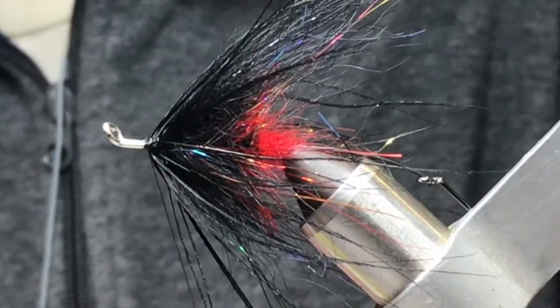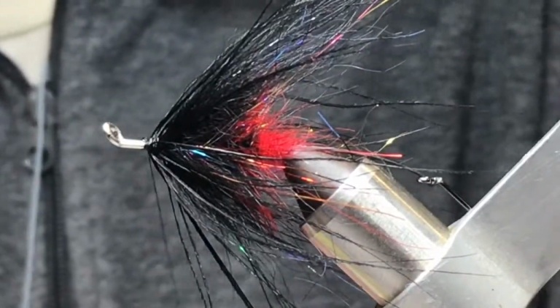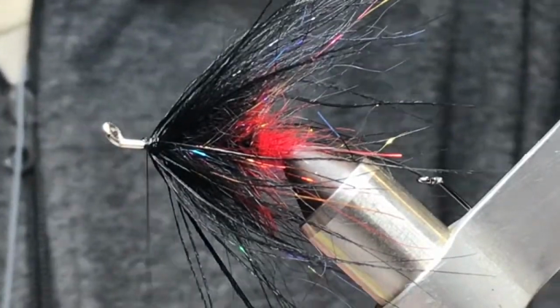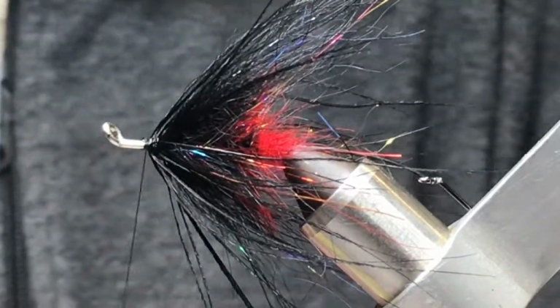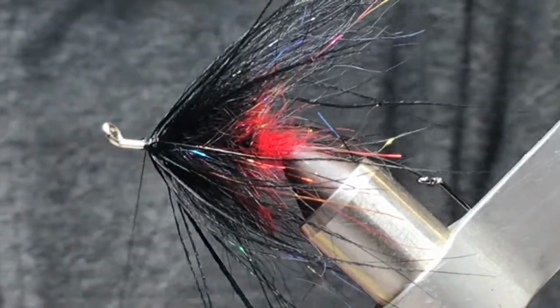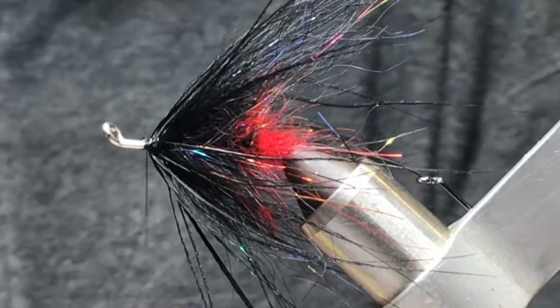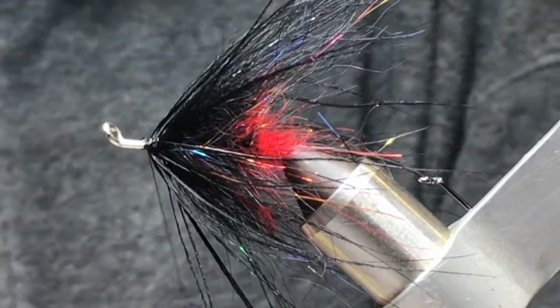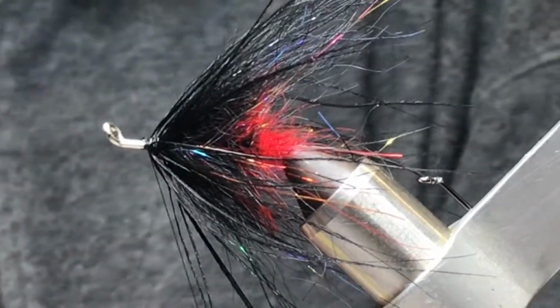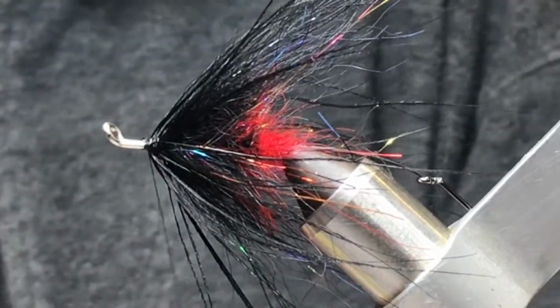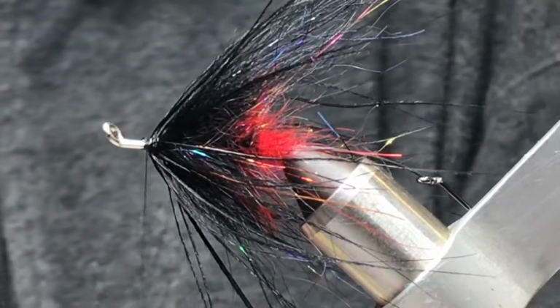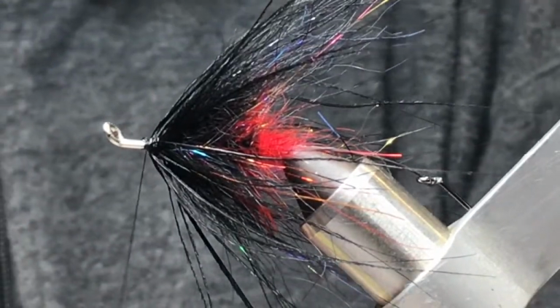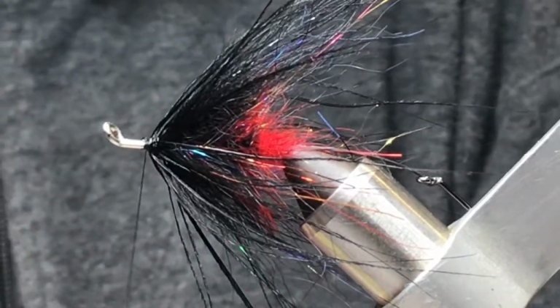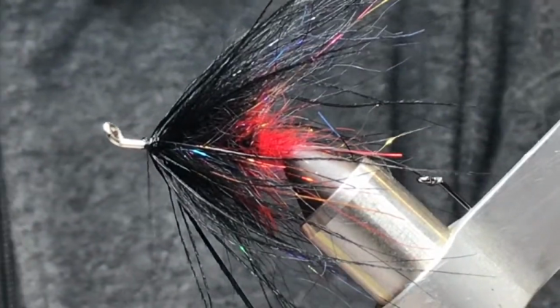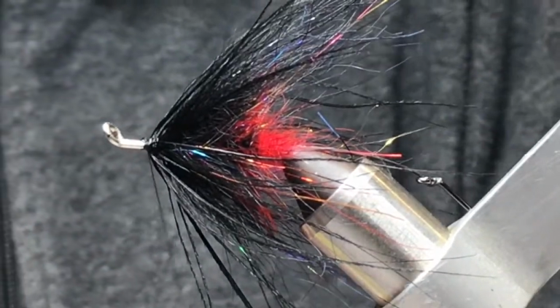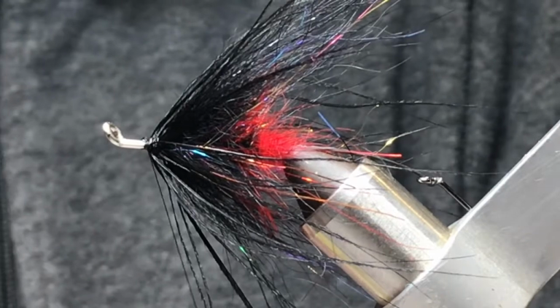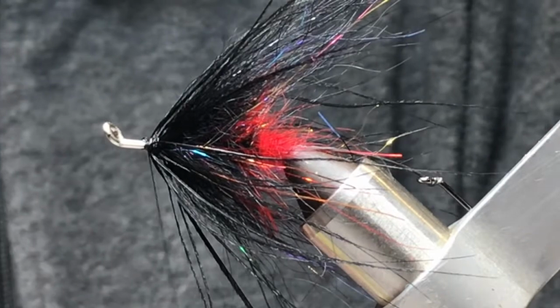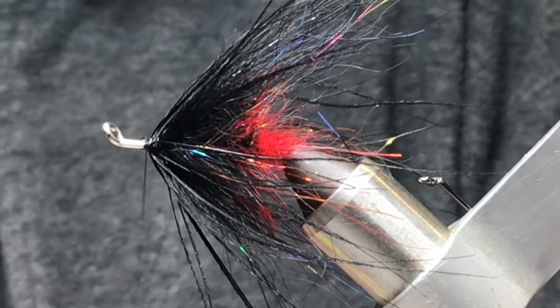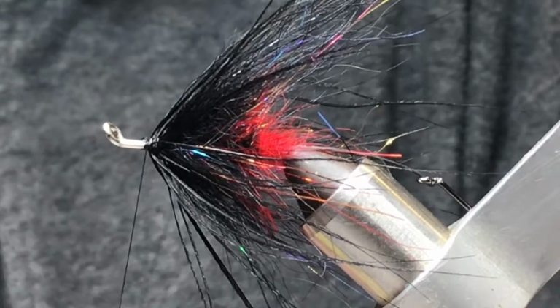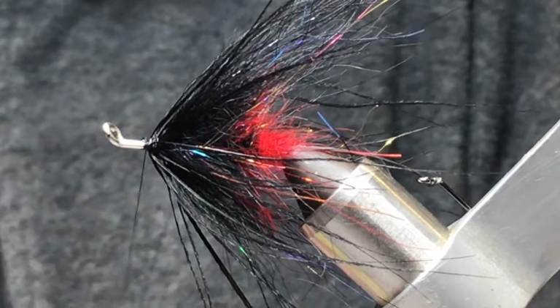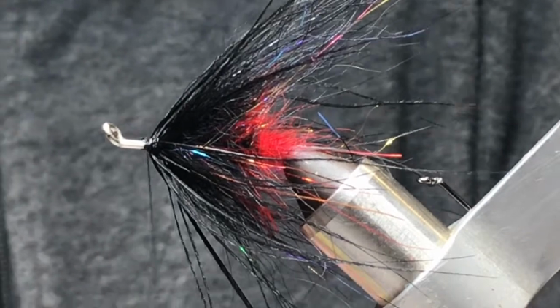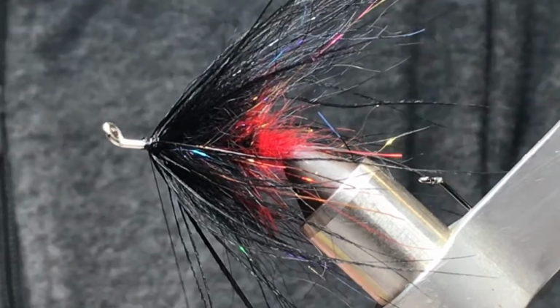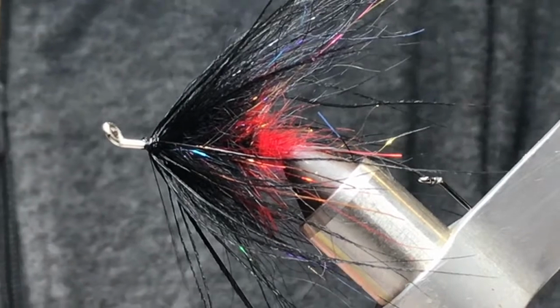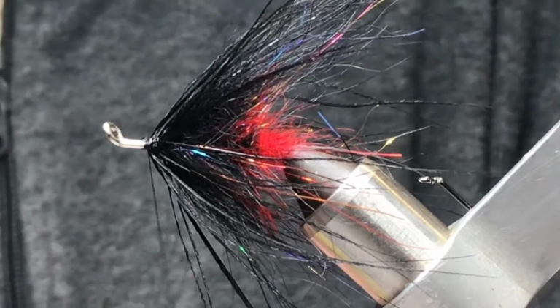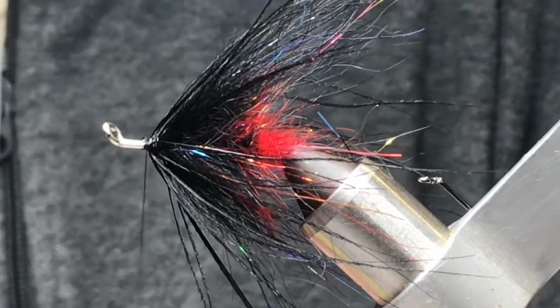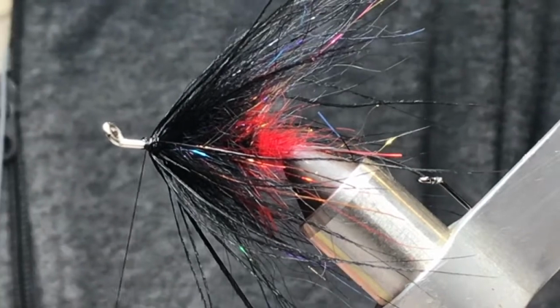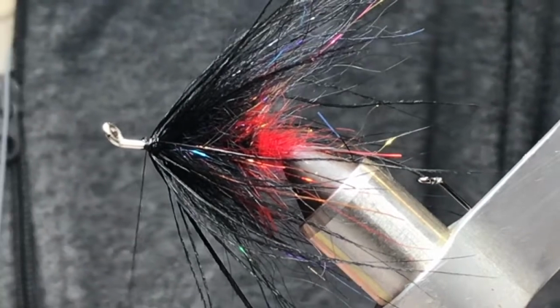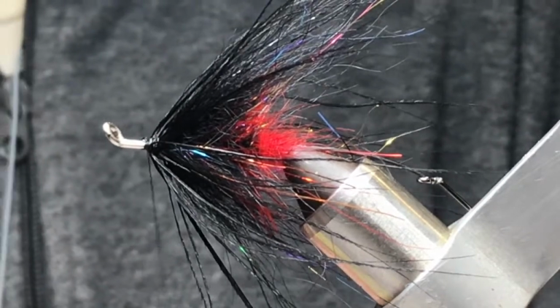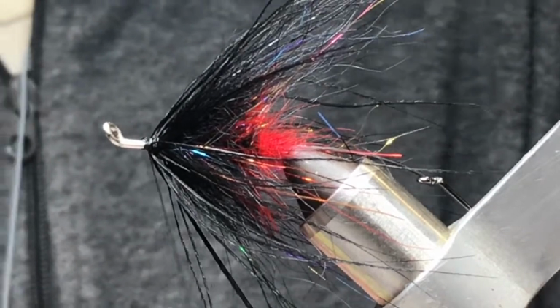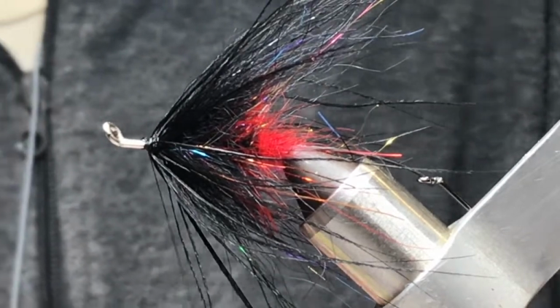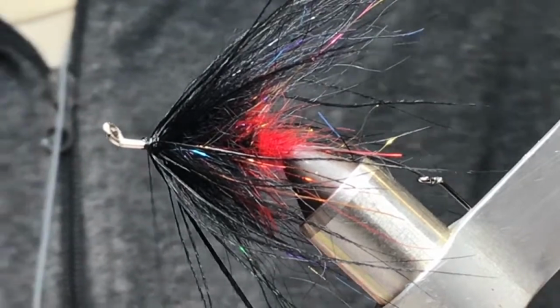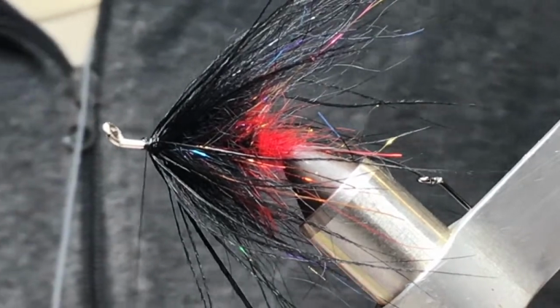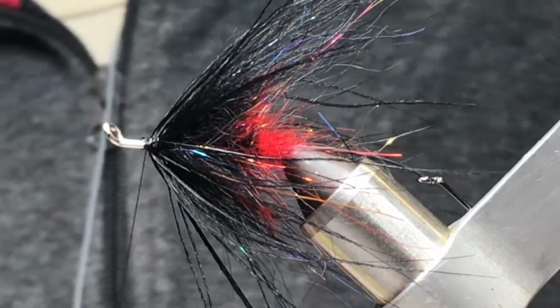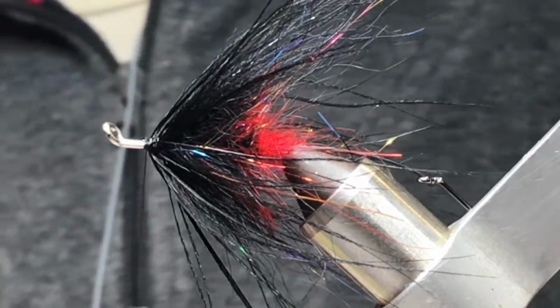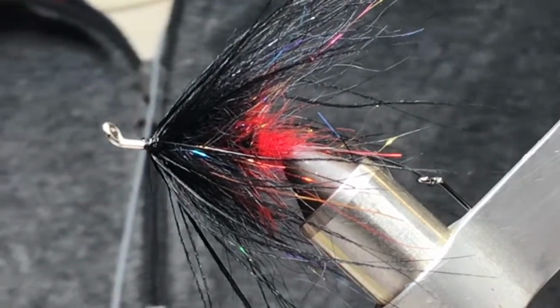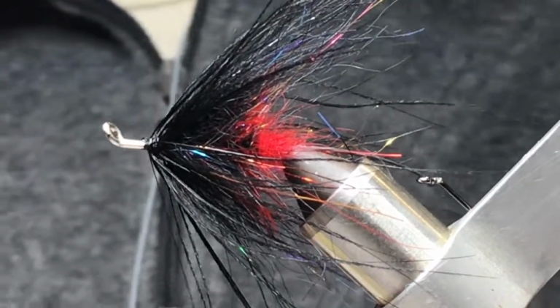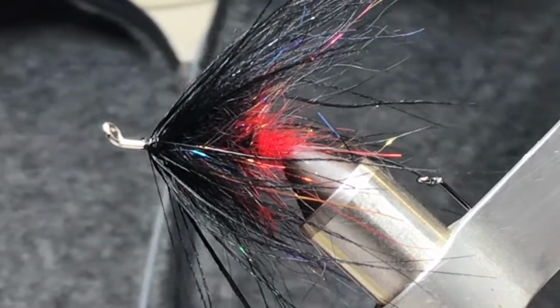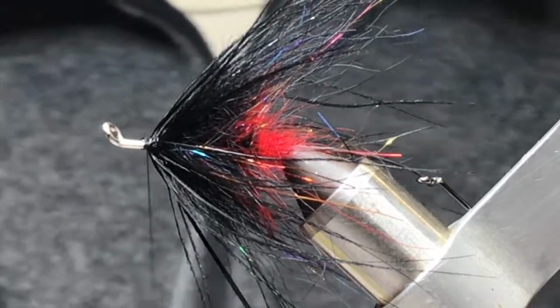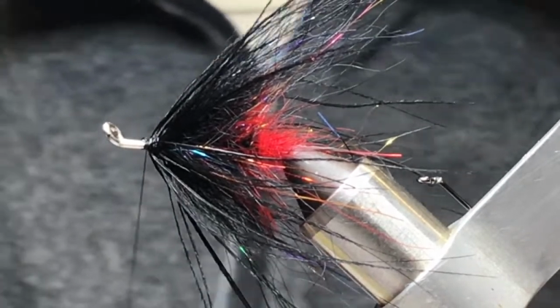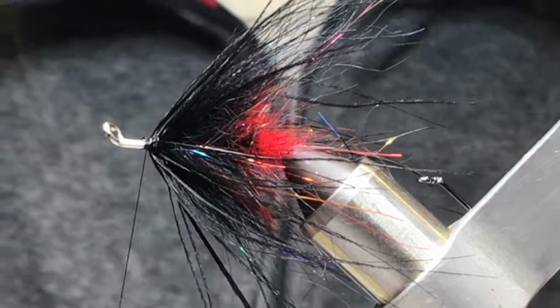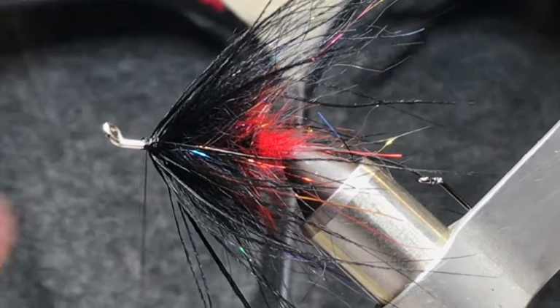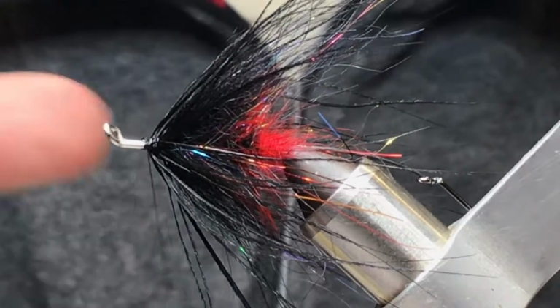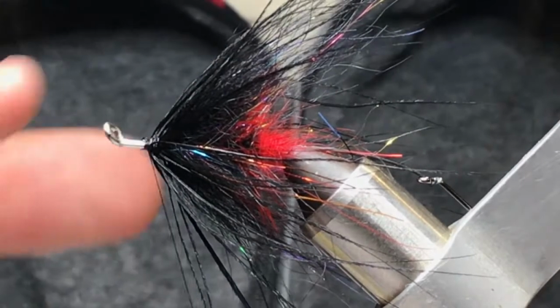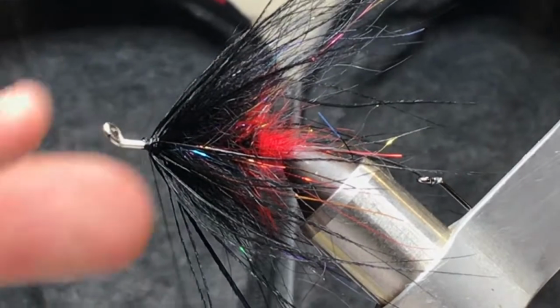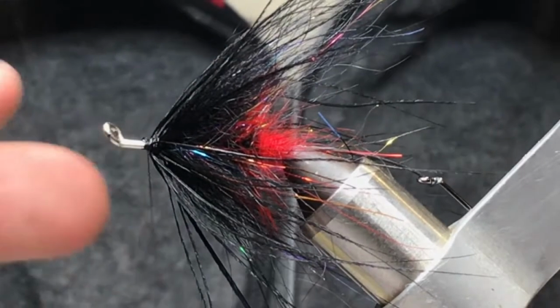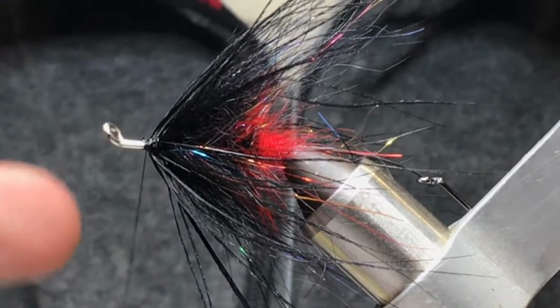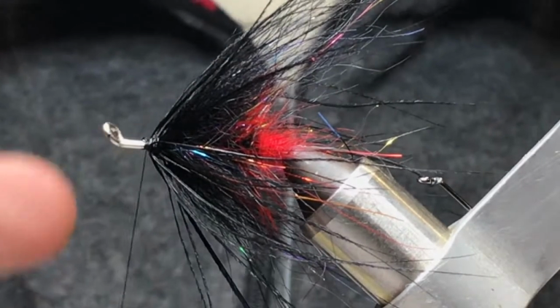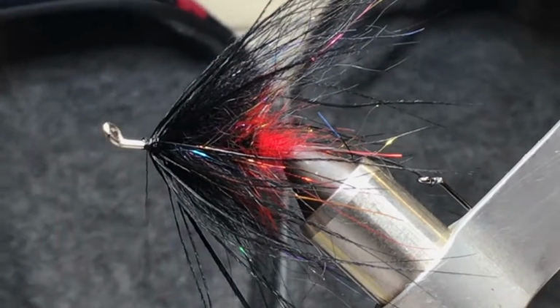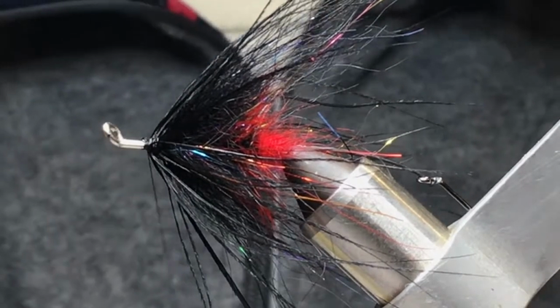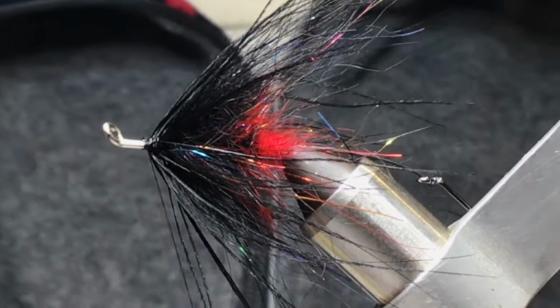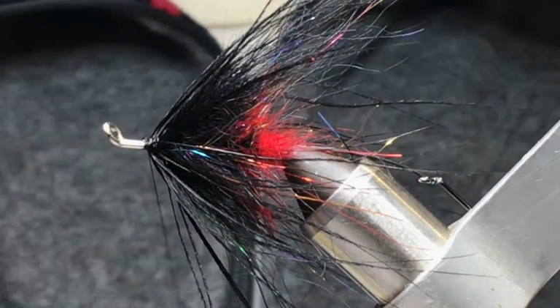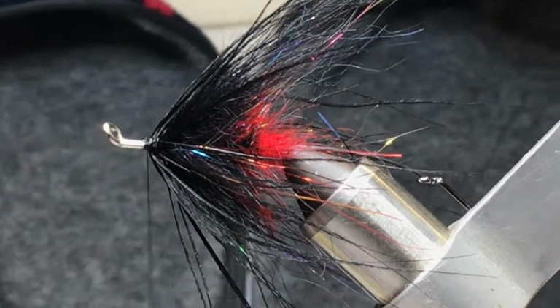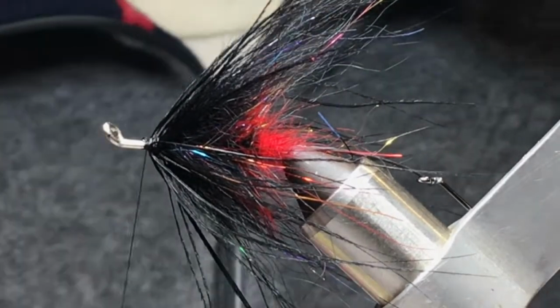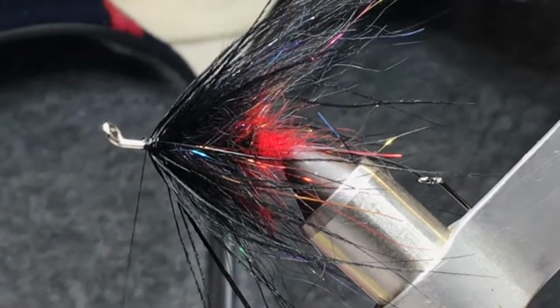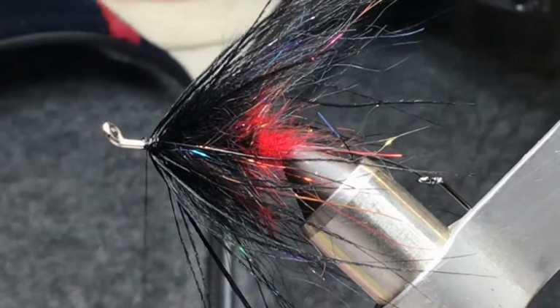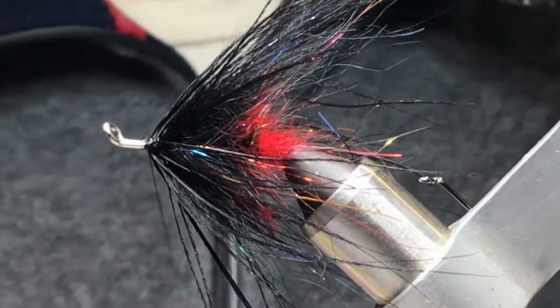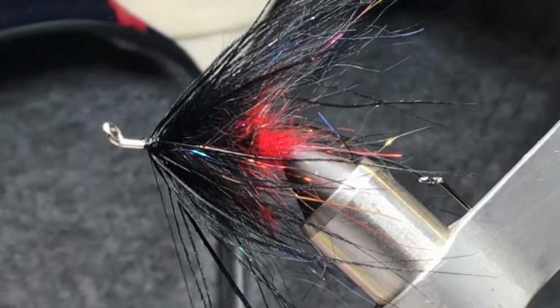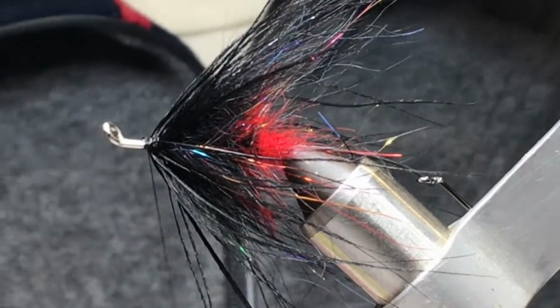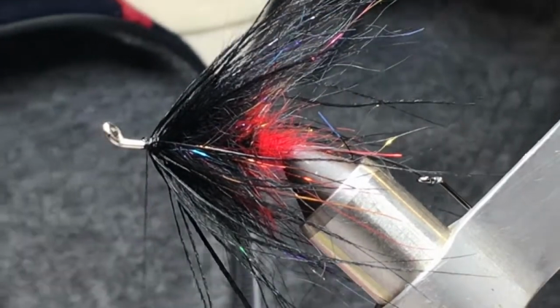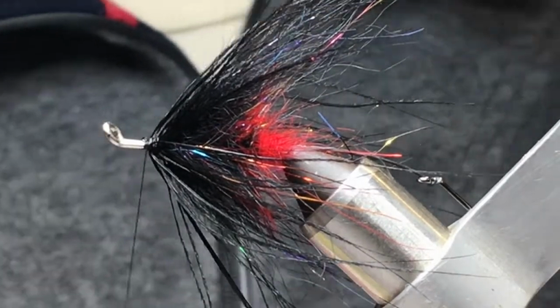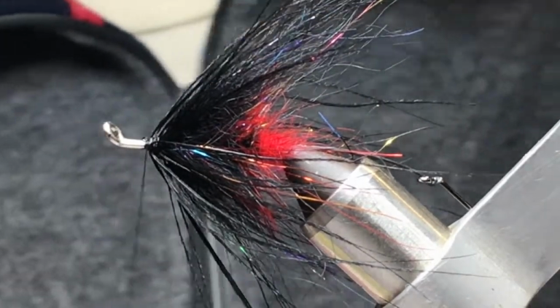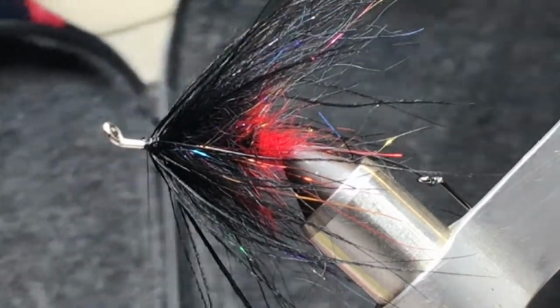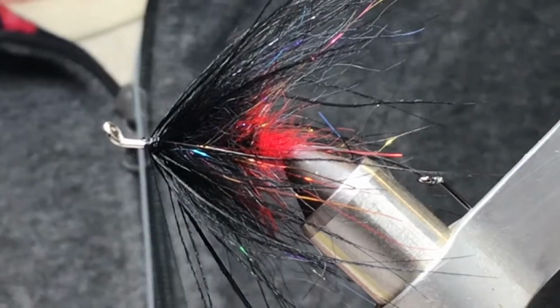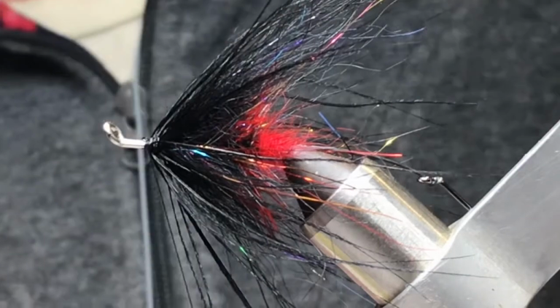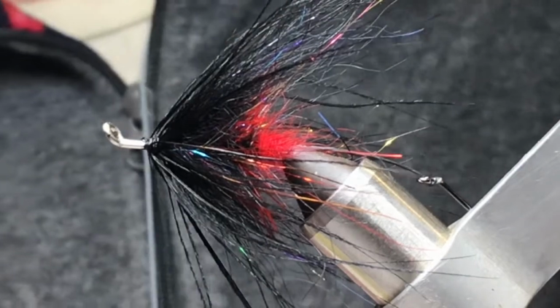Does the original fish taco have a collar up front? It doesn't — it just has the hackle.